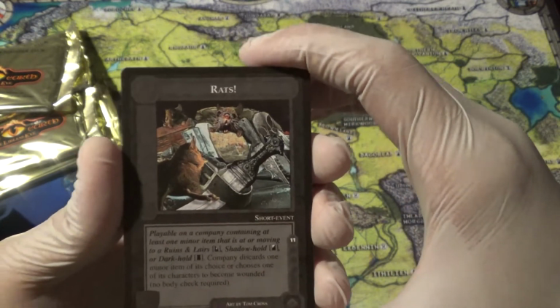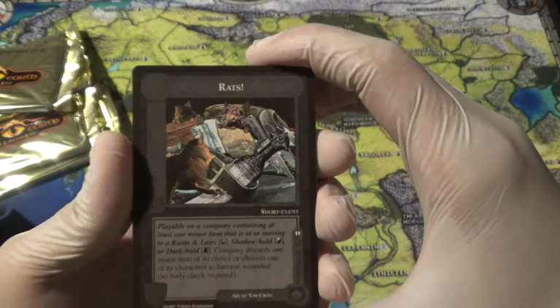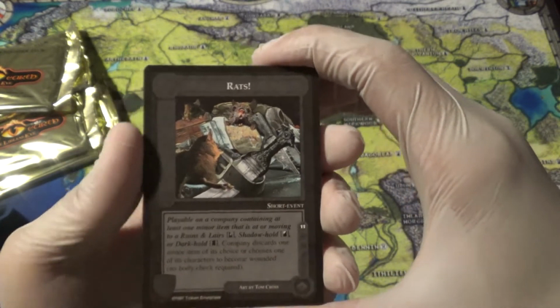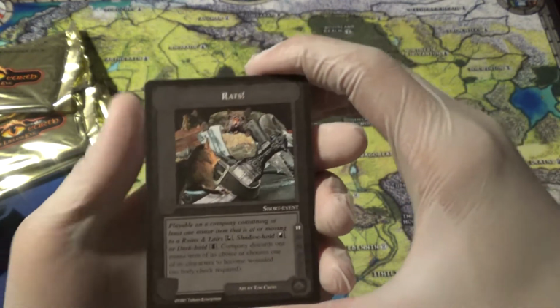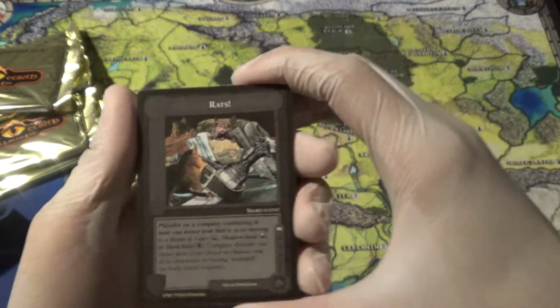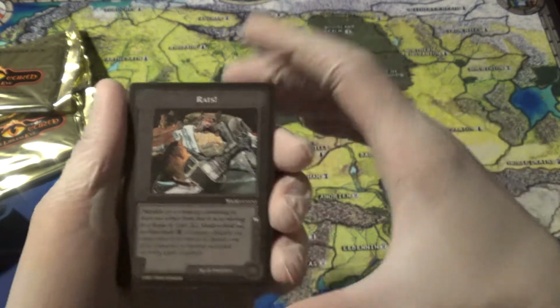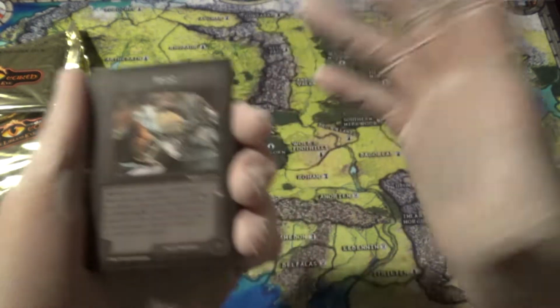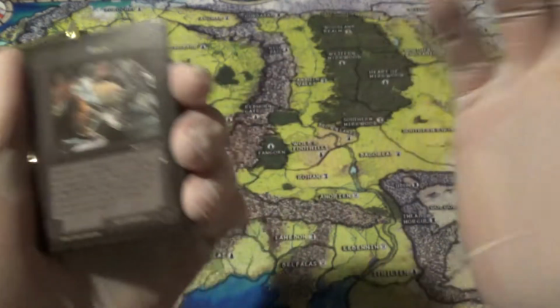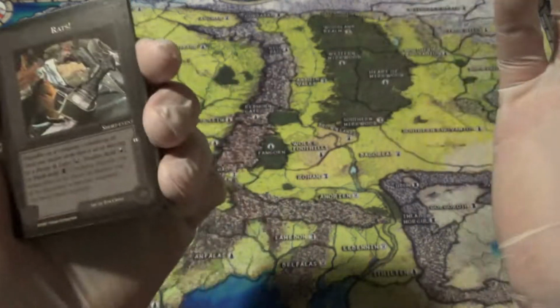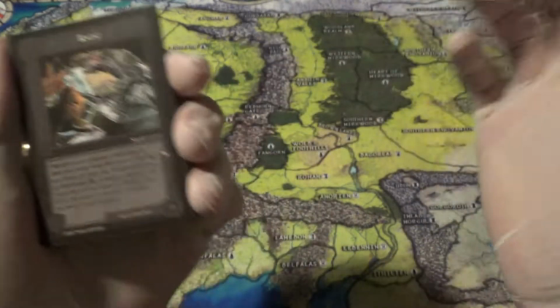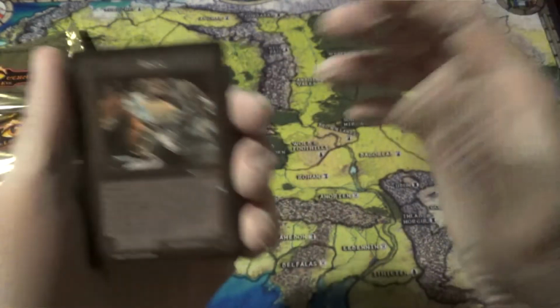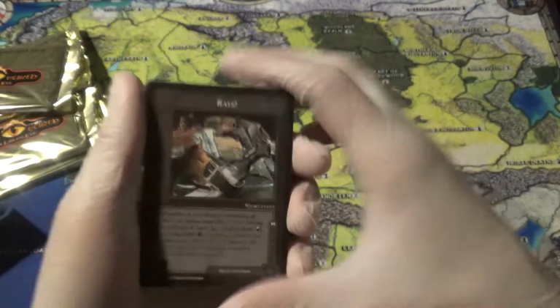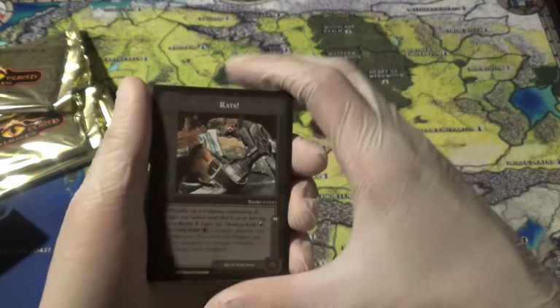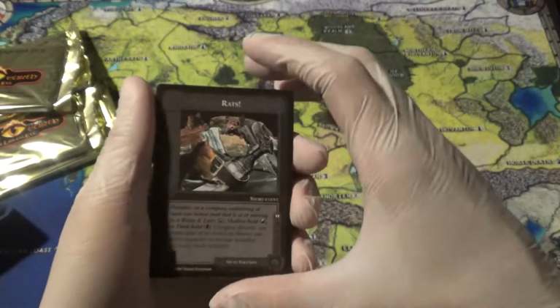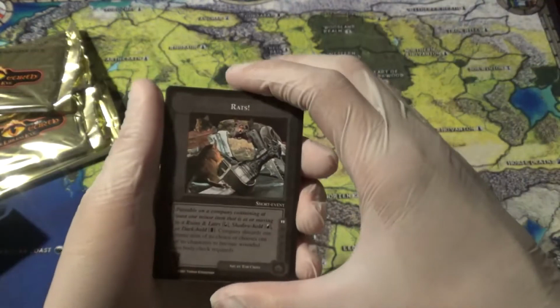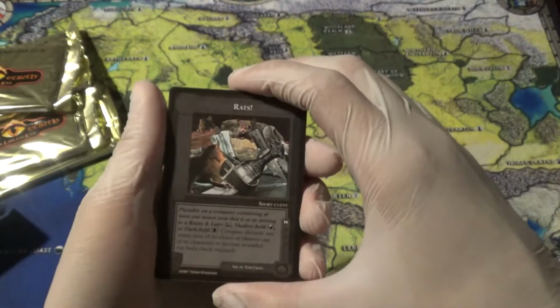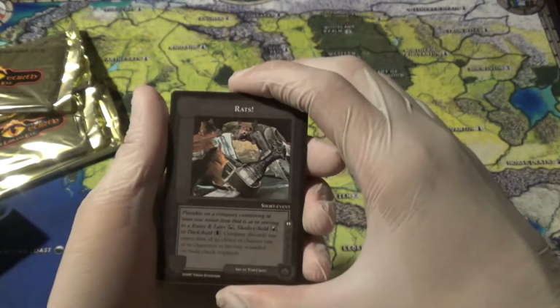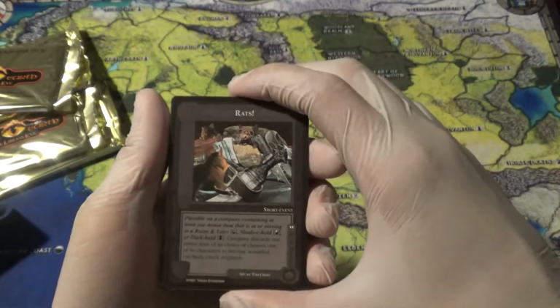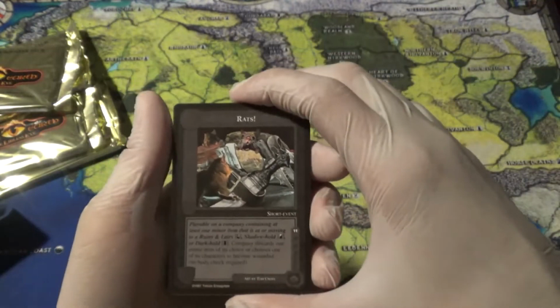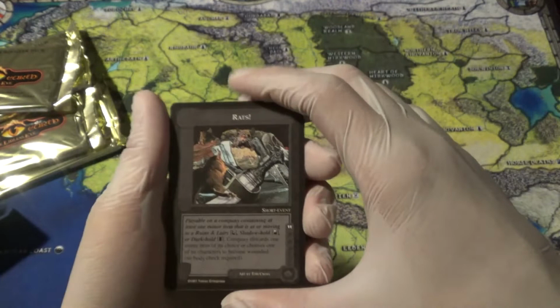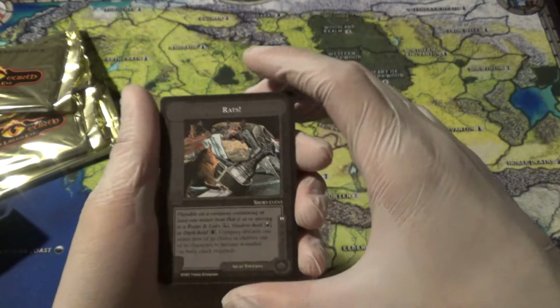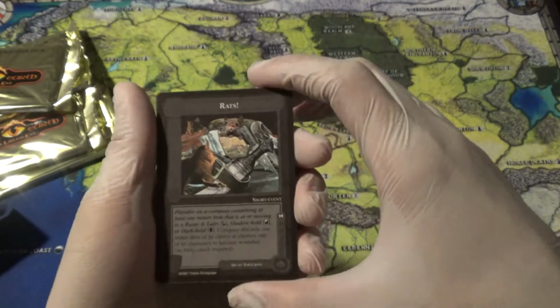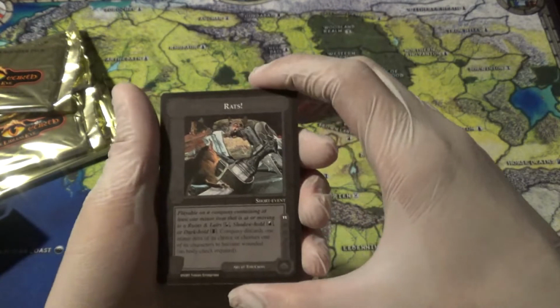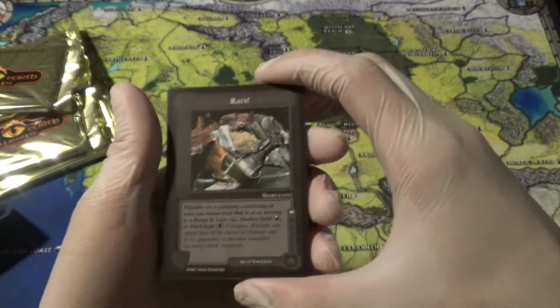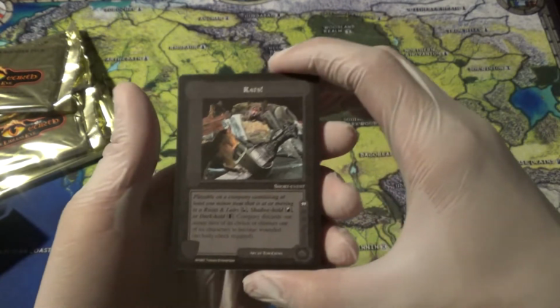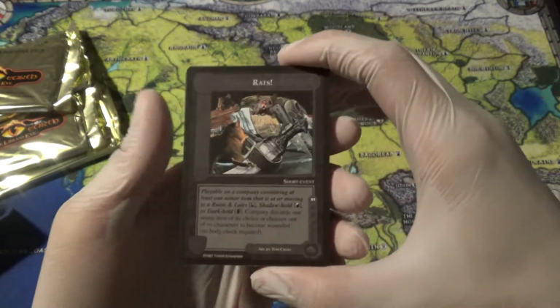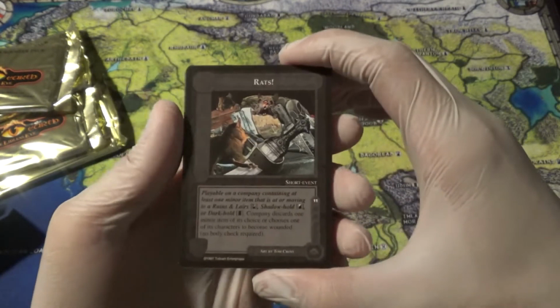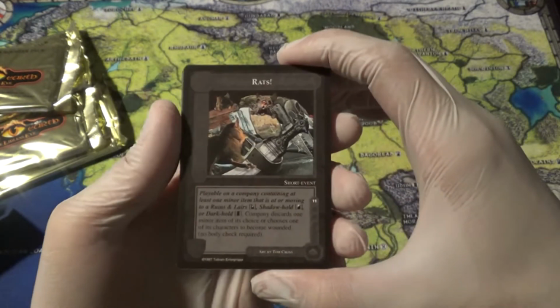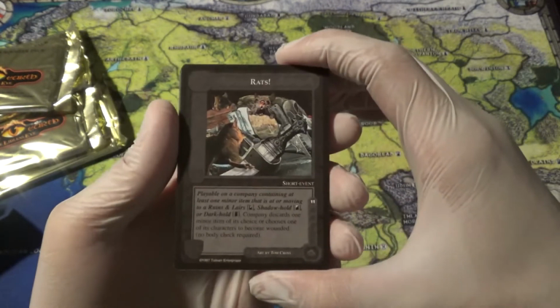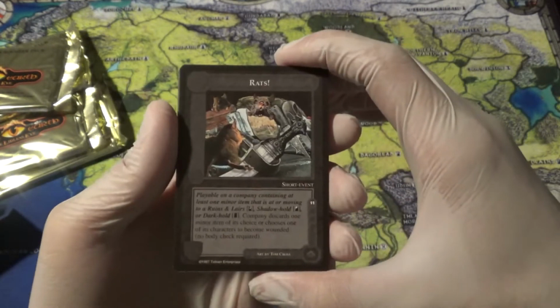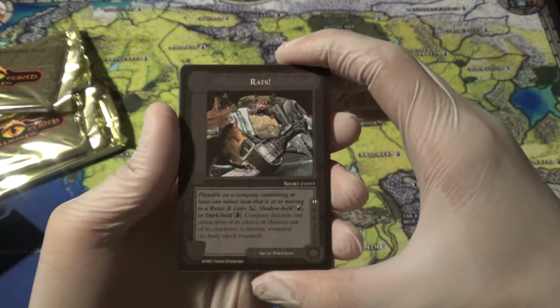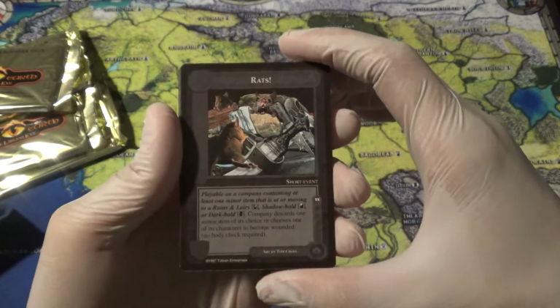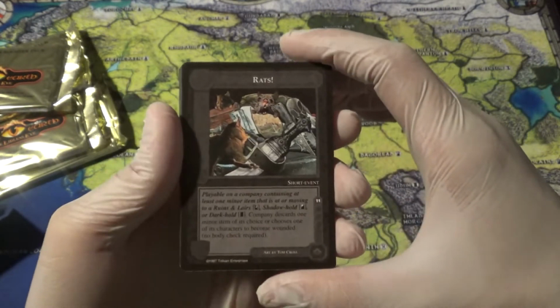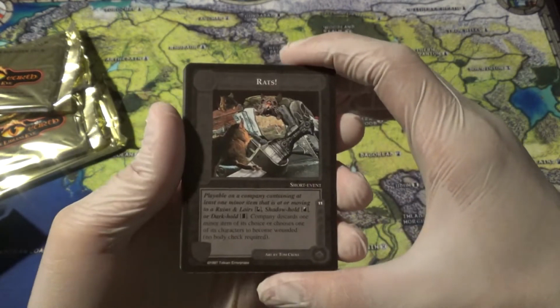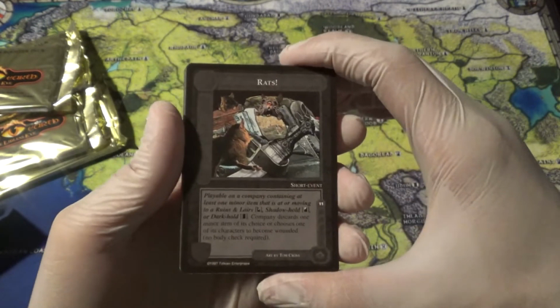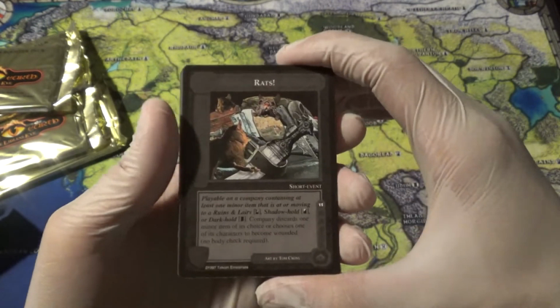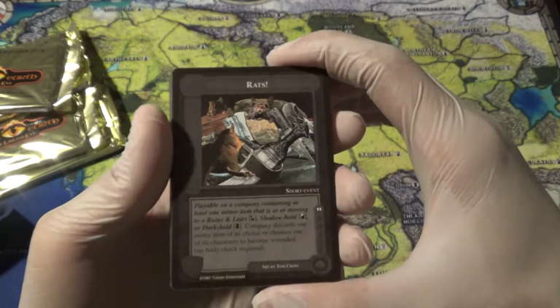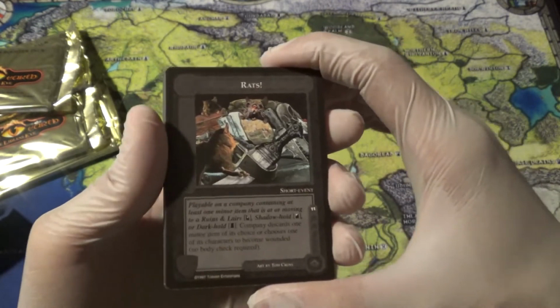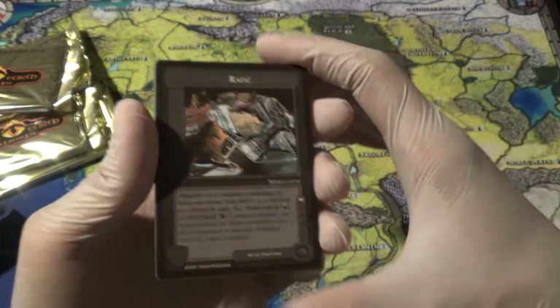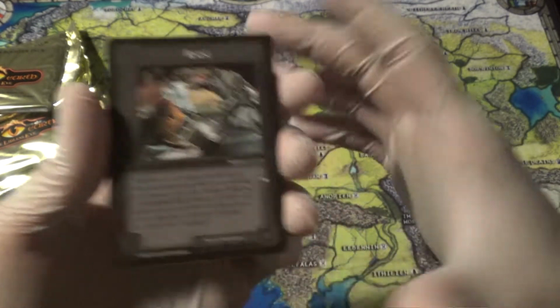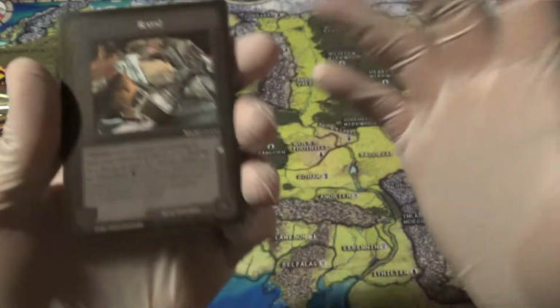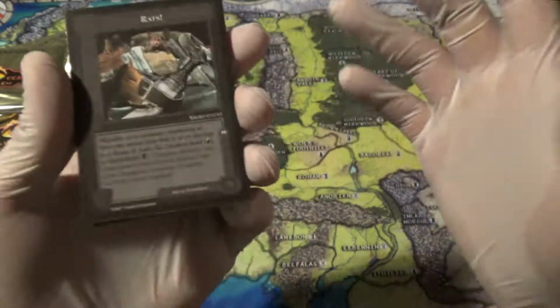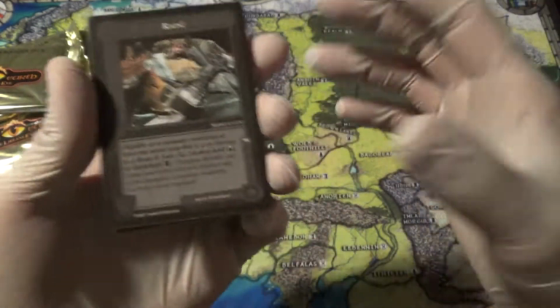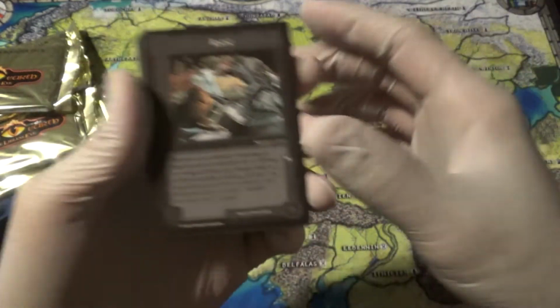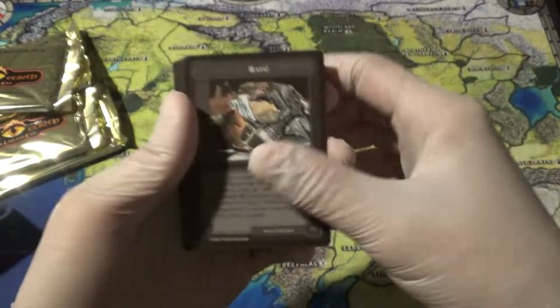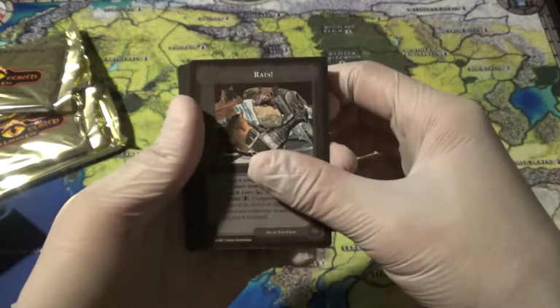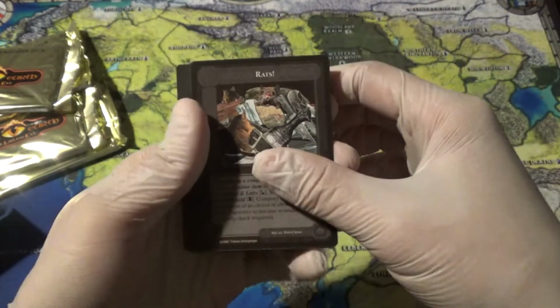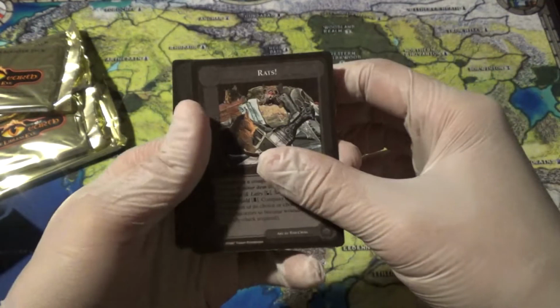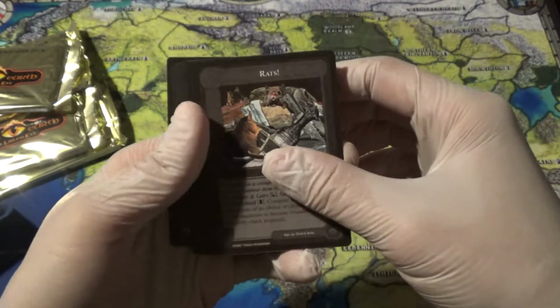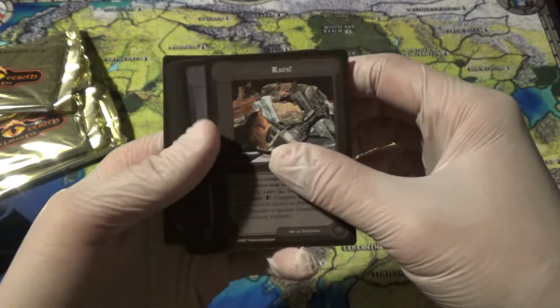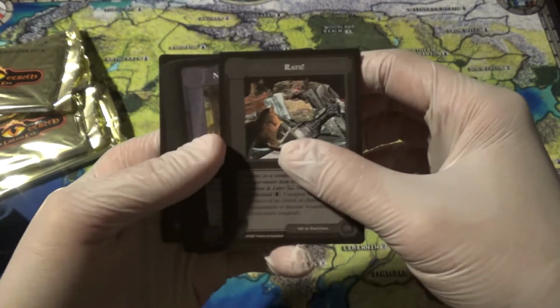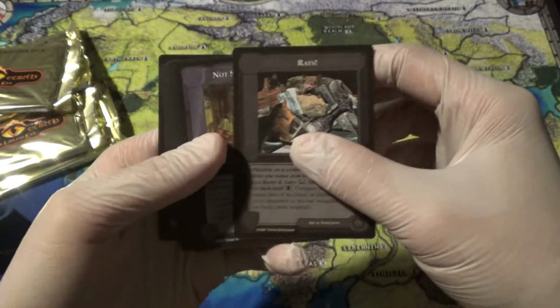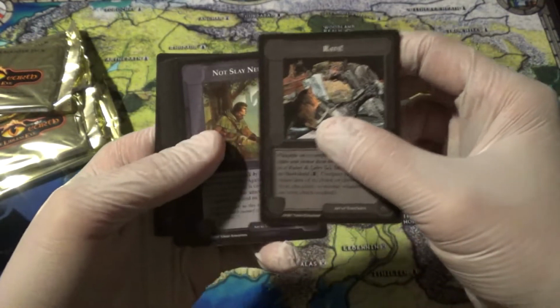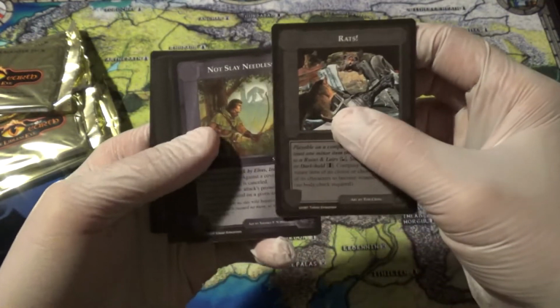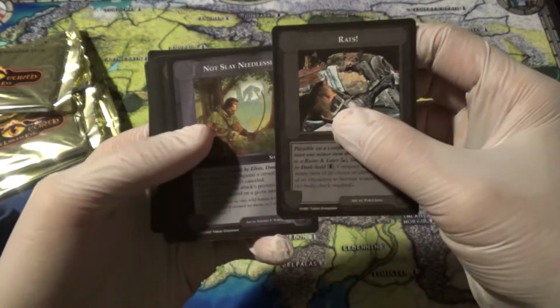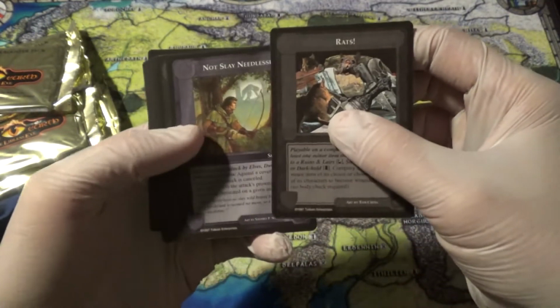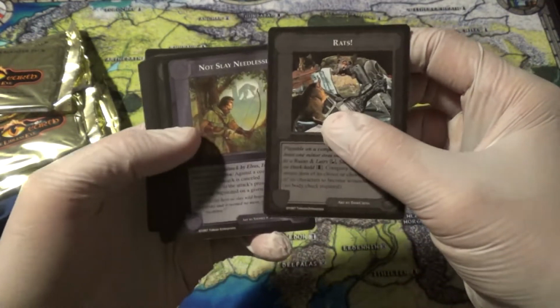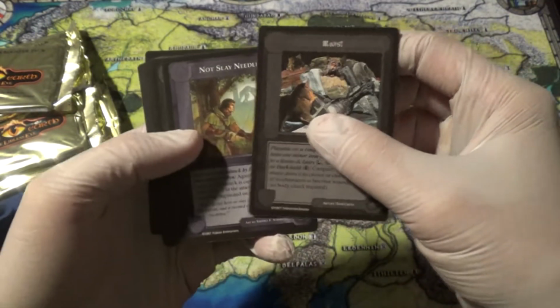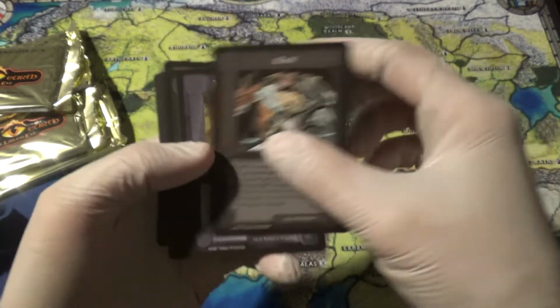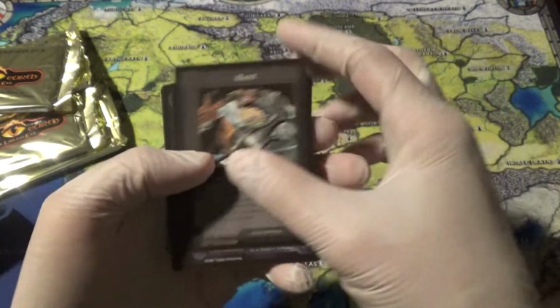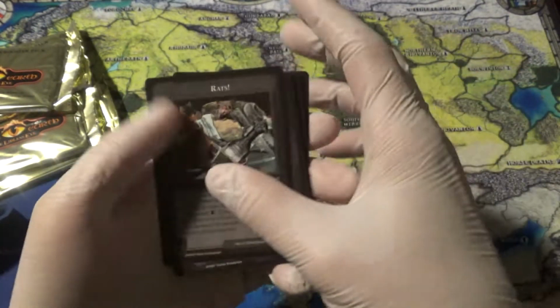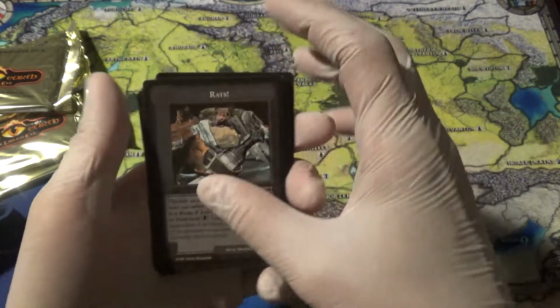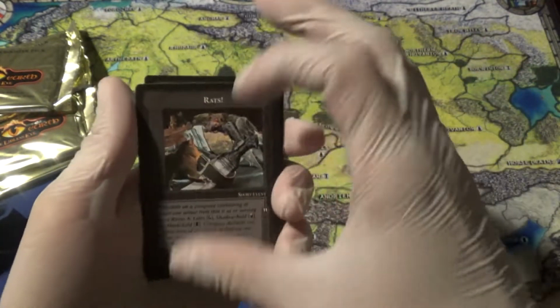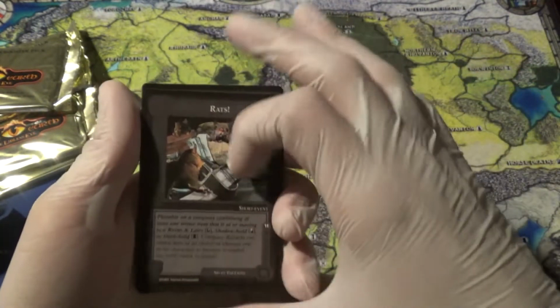You gather marshalling points, prove that you're the best that way, or you can take the One Ring to him and win that way.